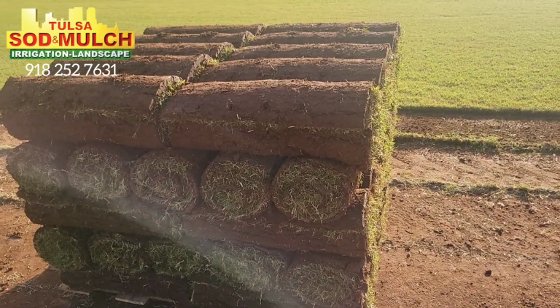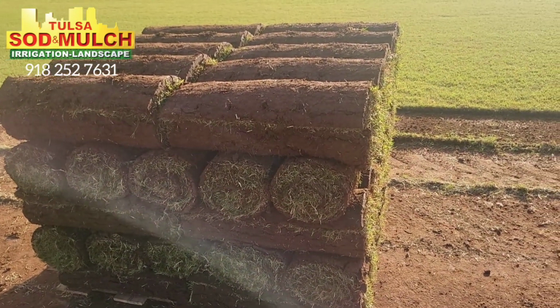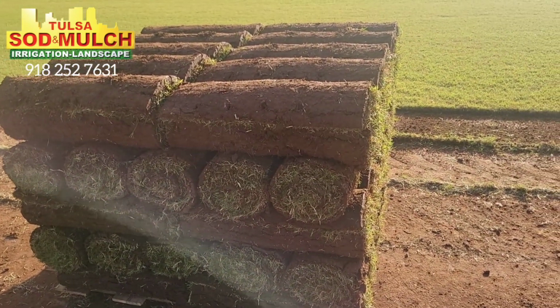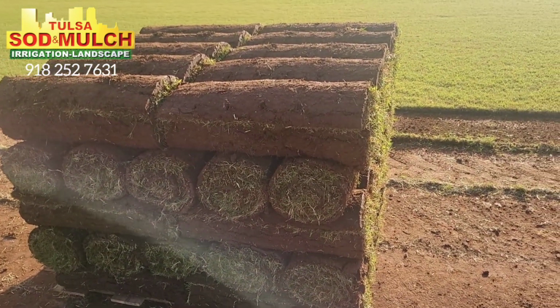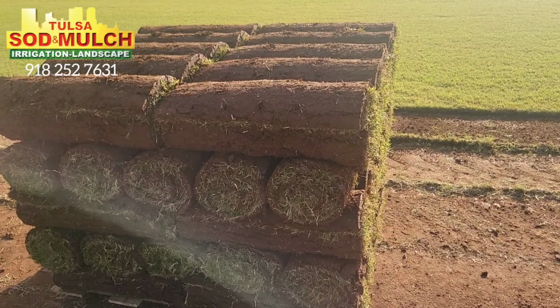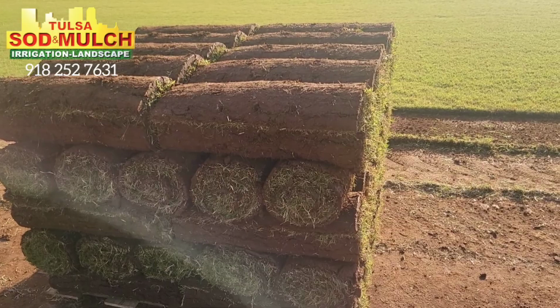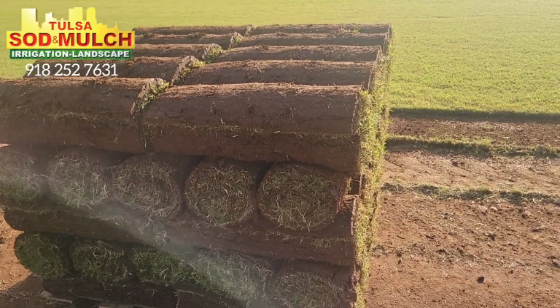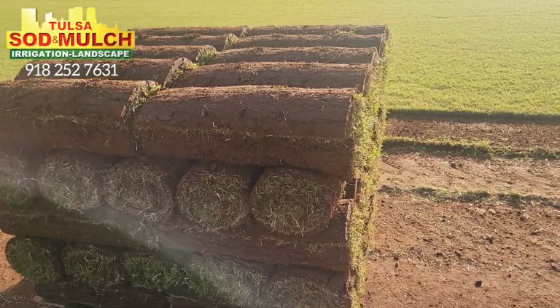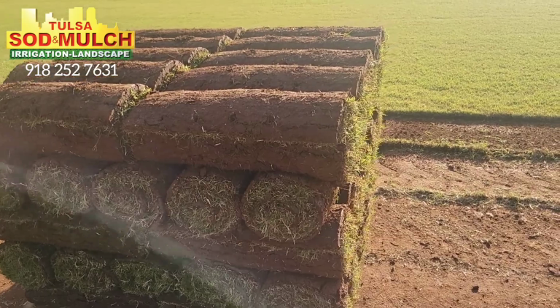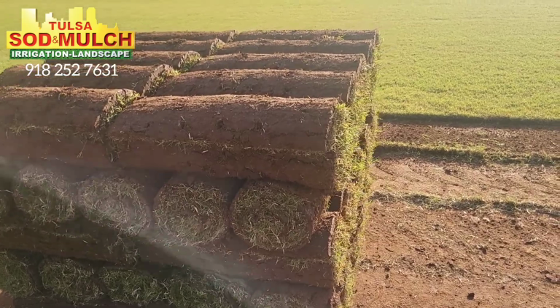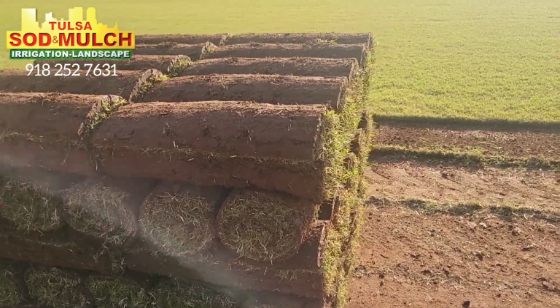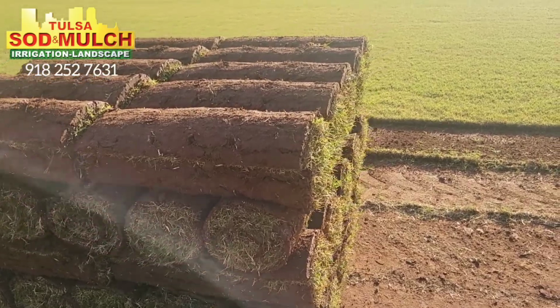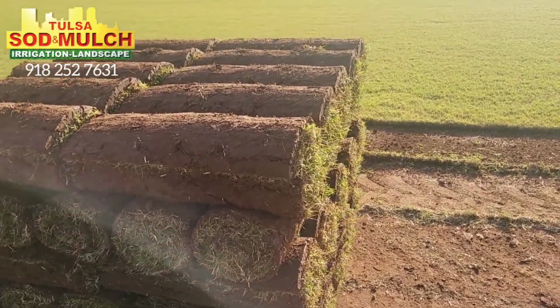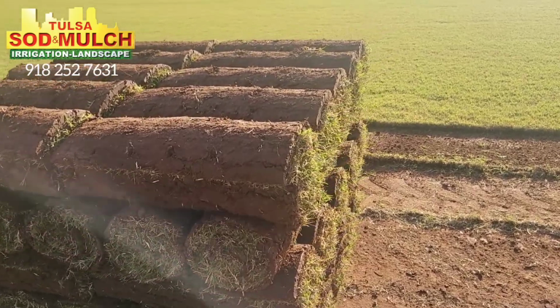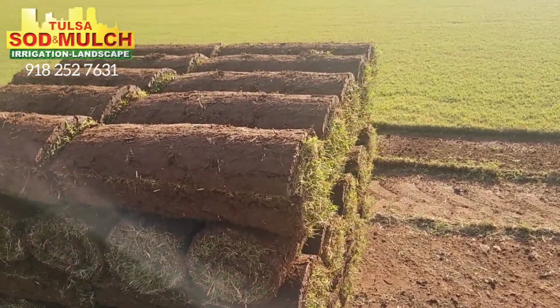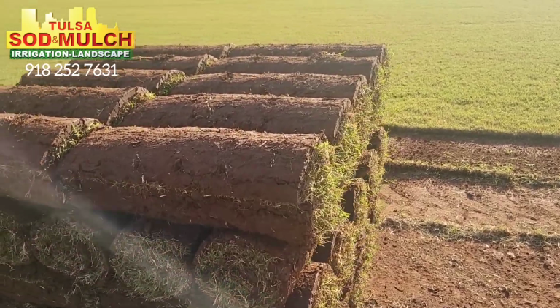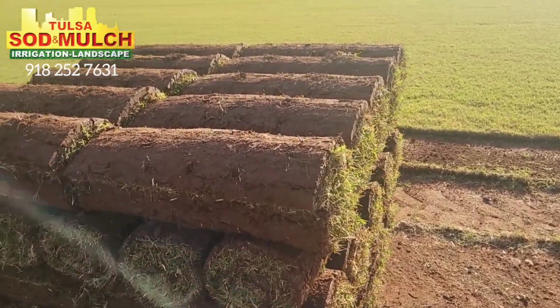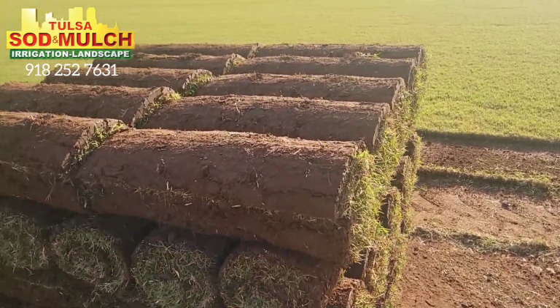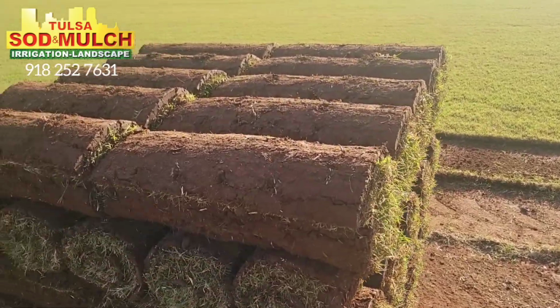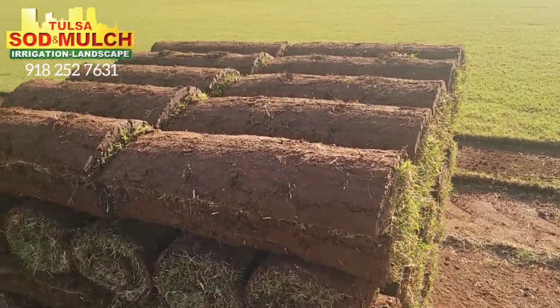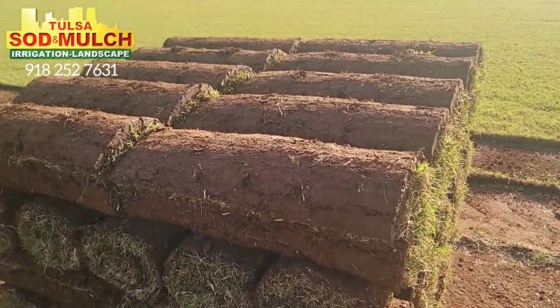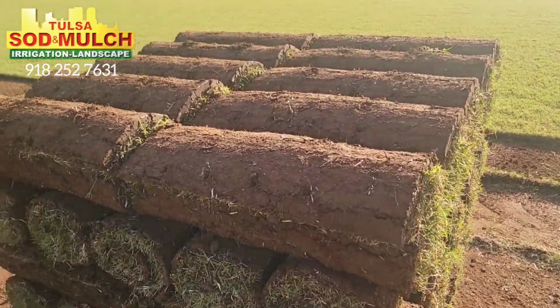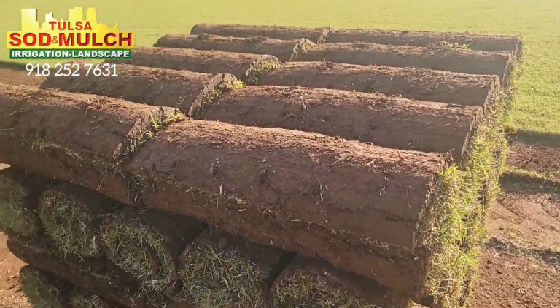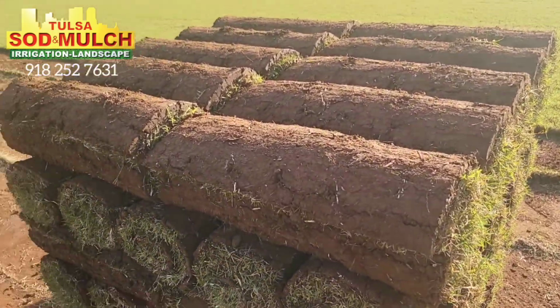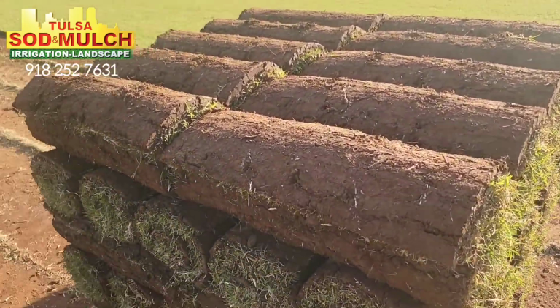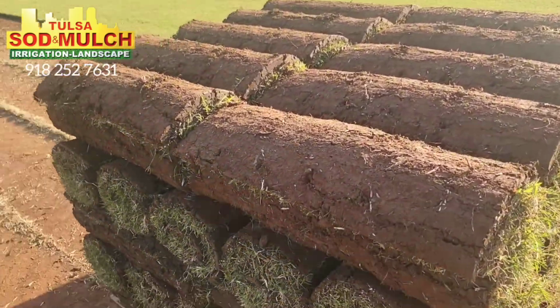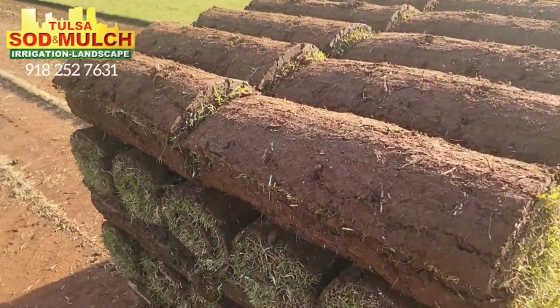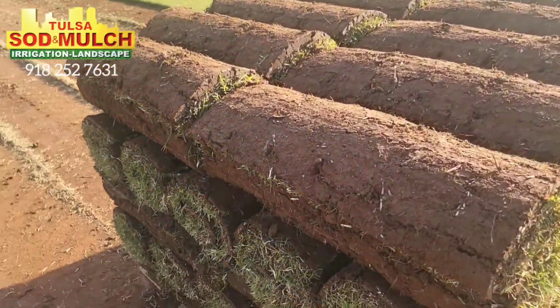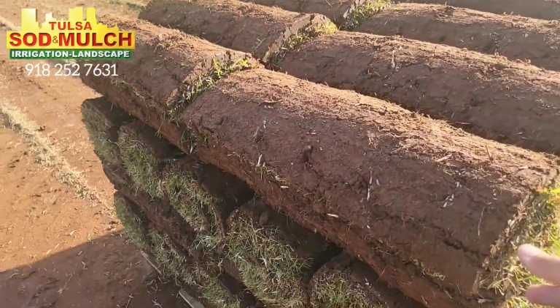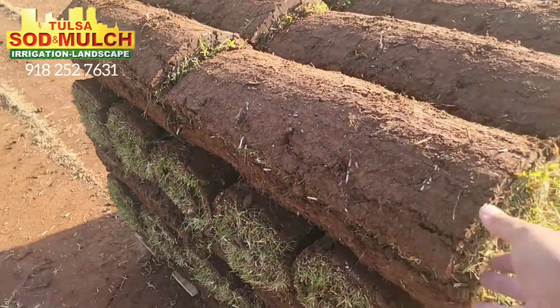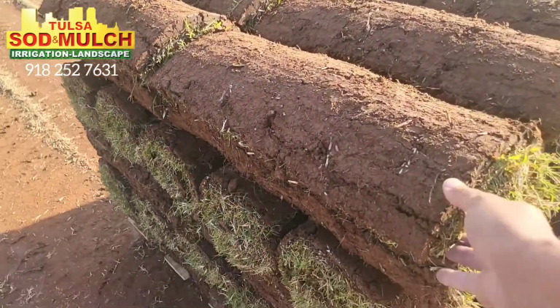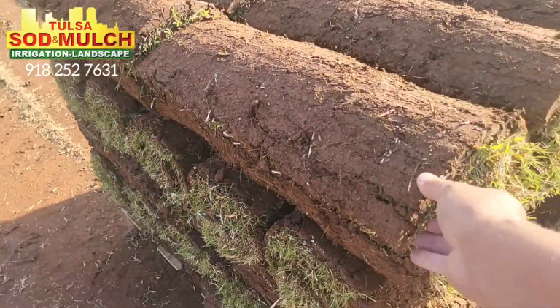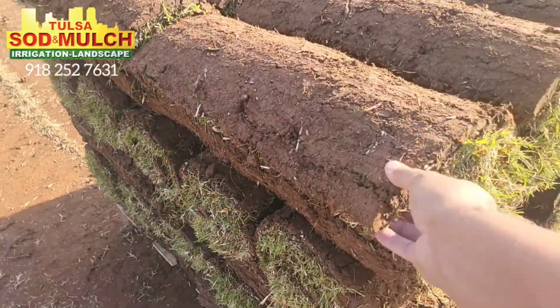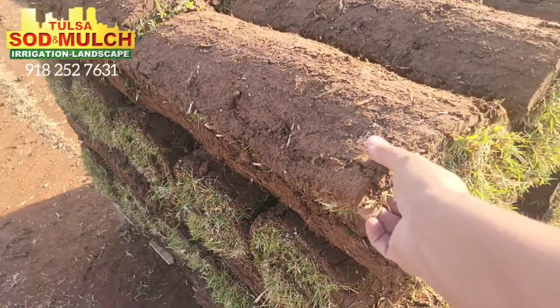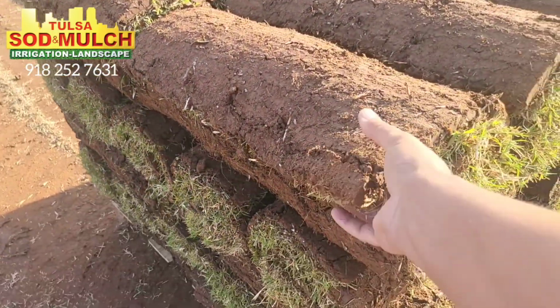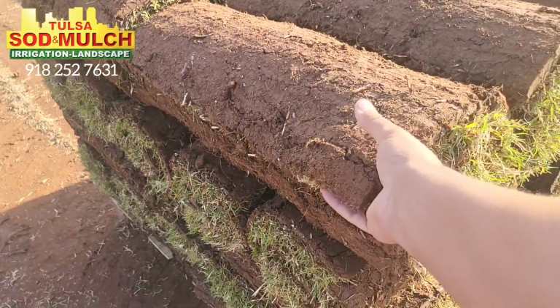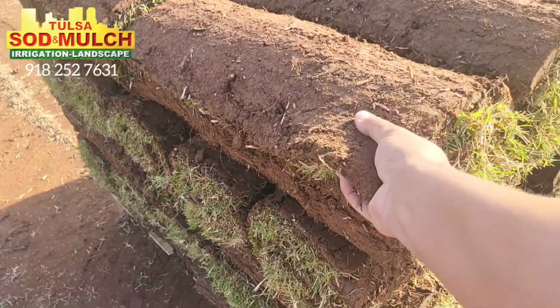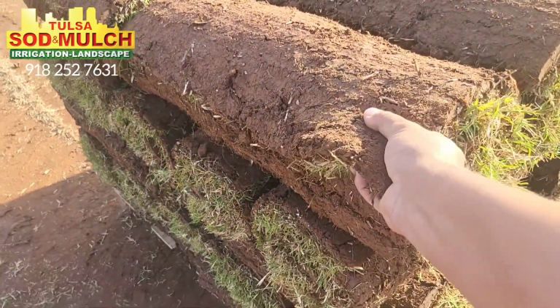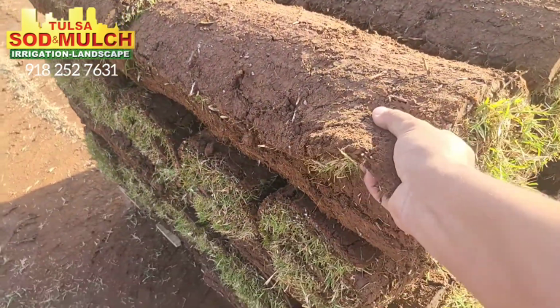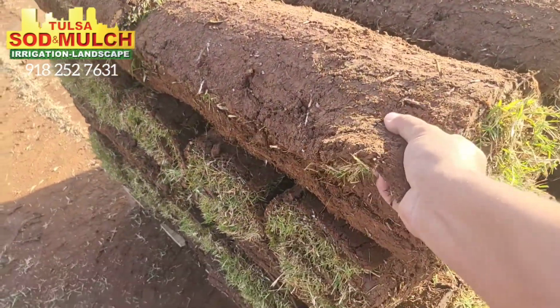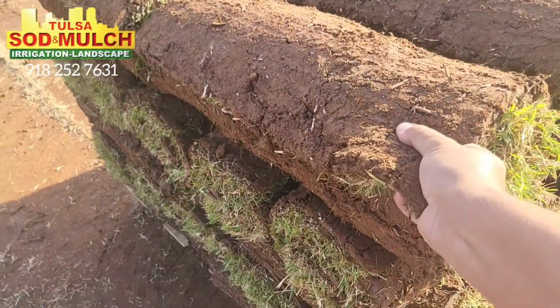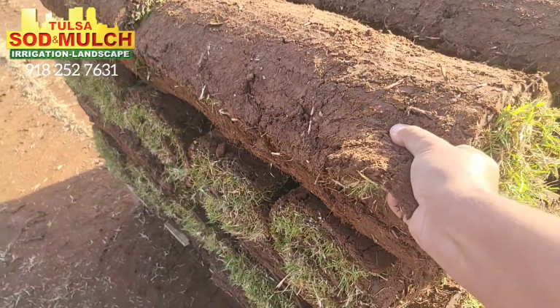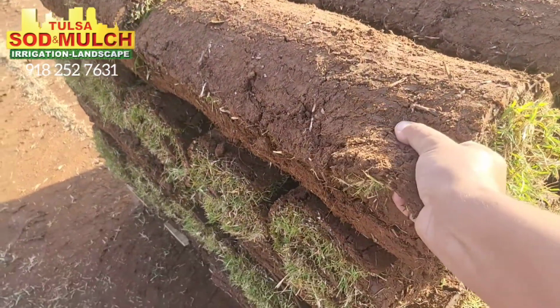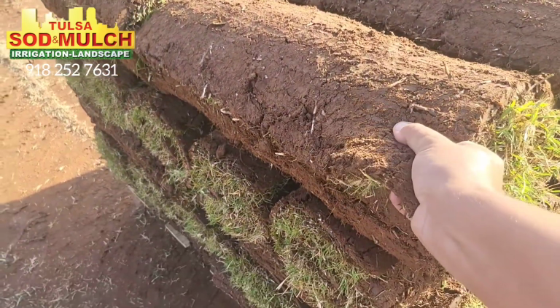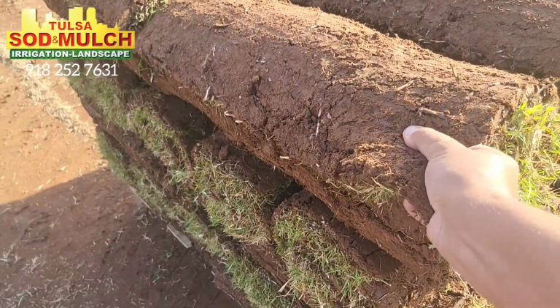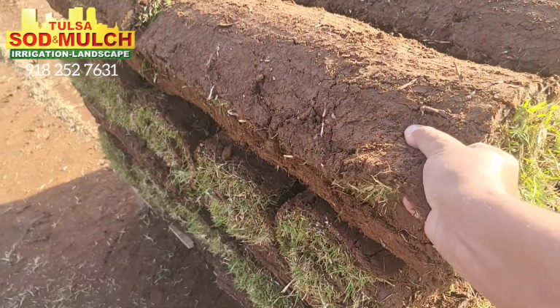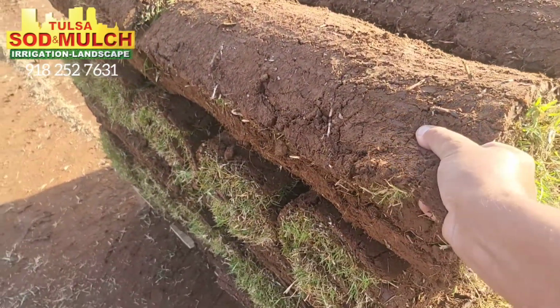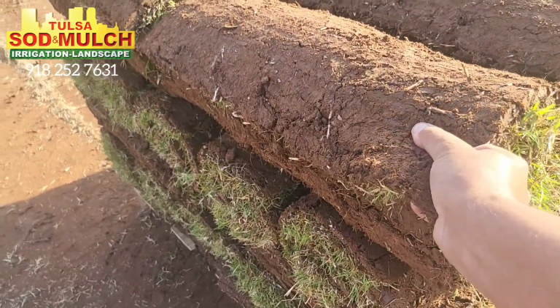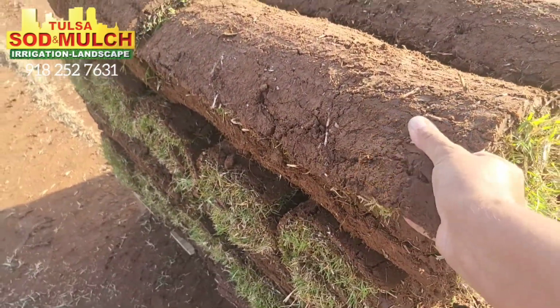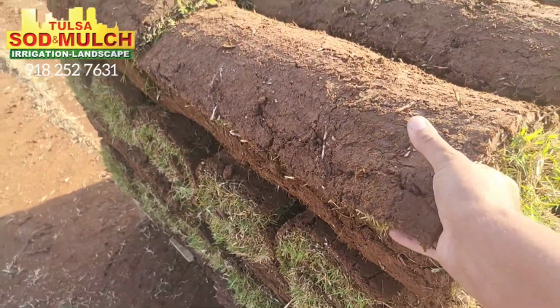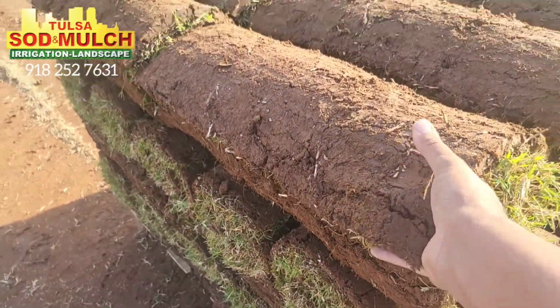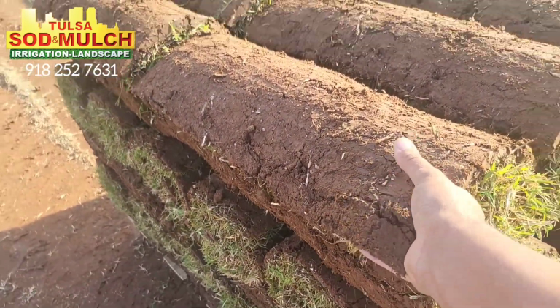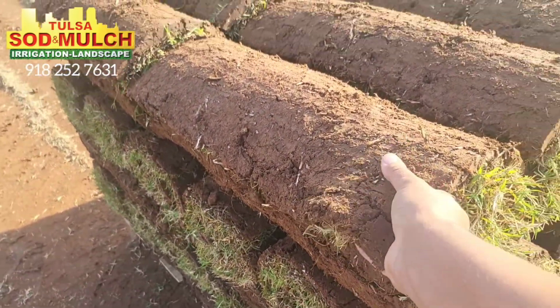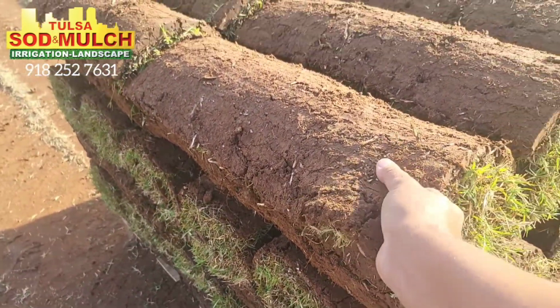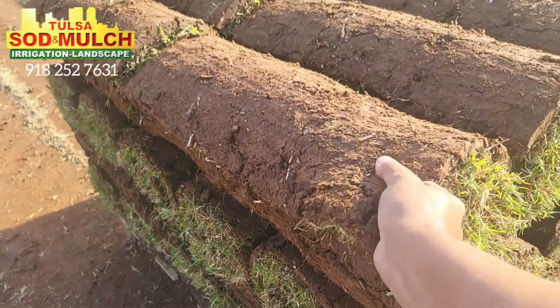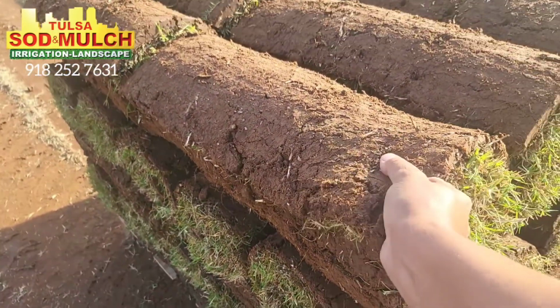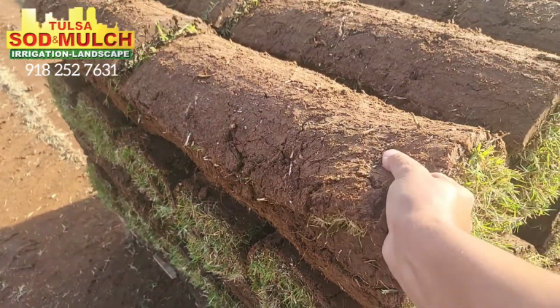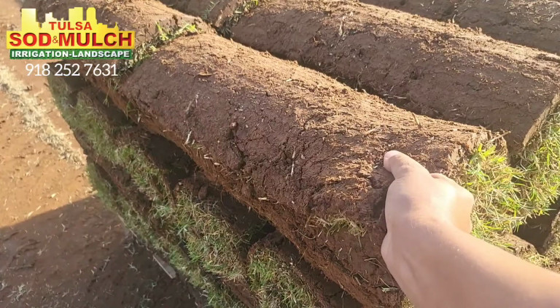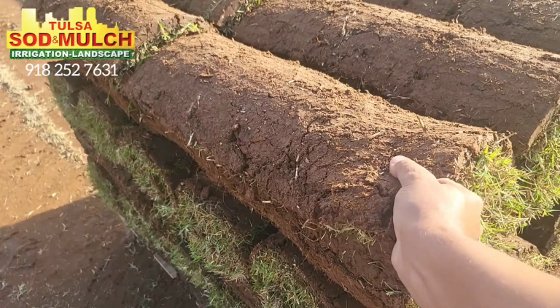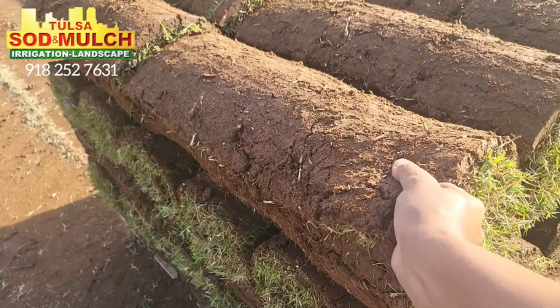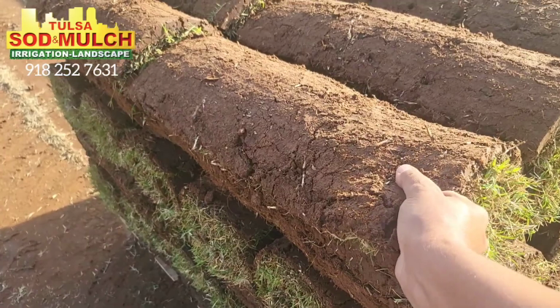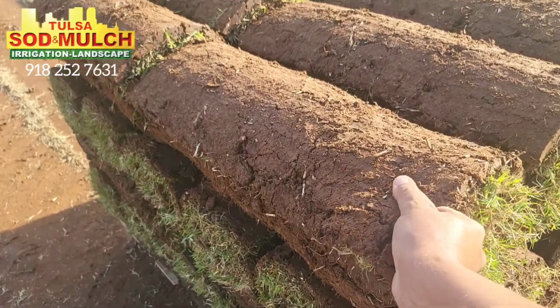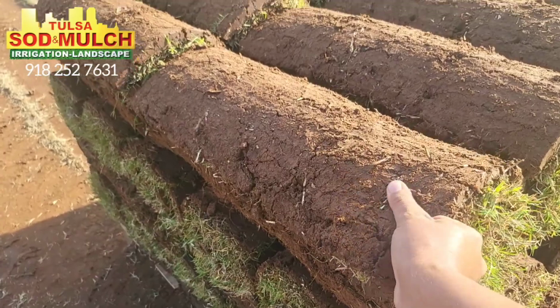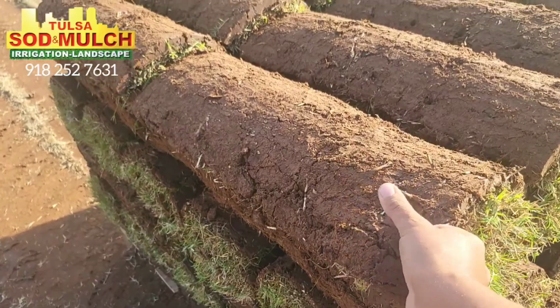One thing you always want to do is find some sod, go up to it, grab it, and make sure you can't pull it apart — make sure it's really tight.